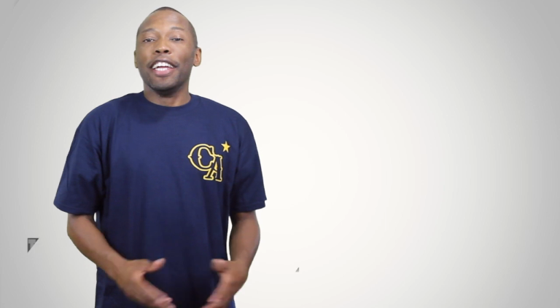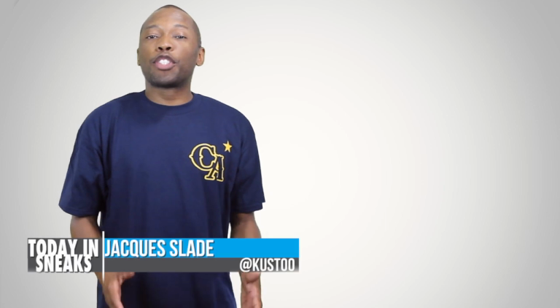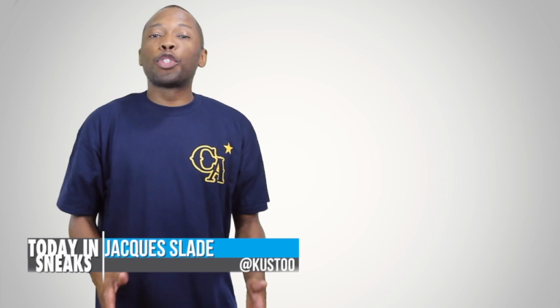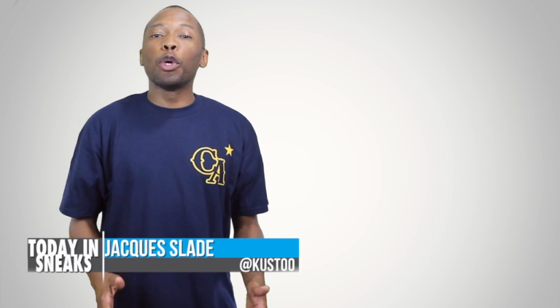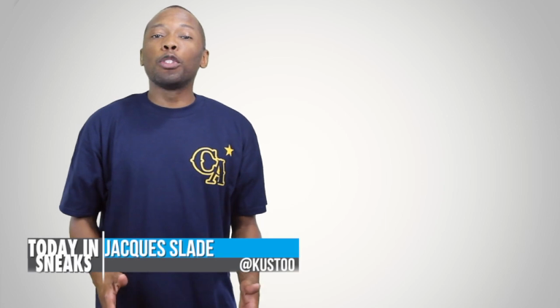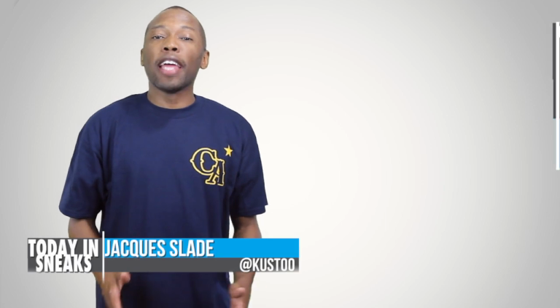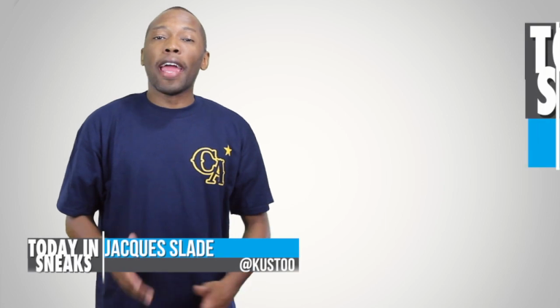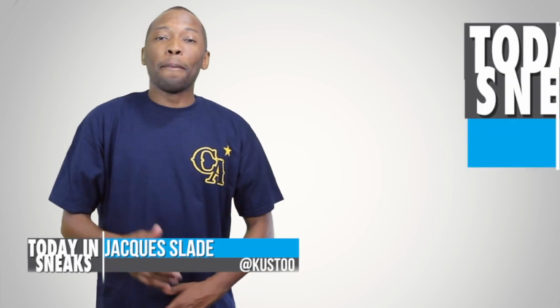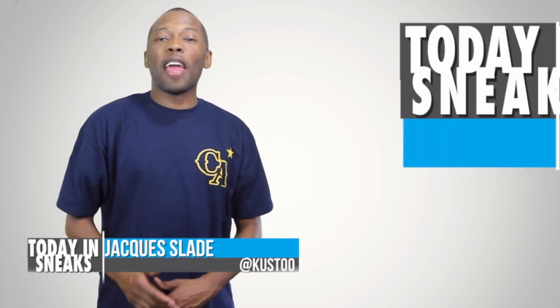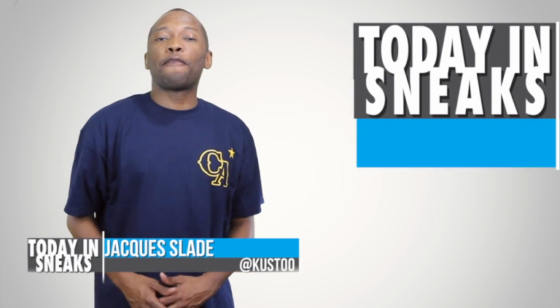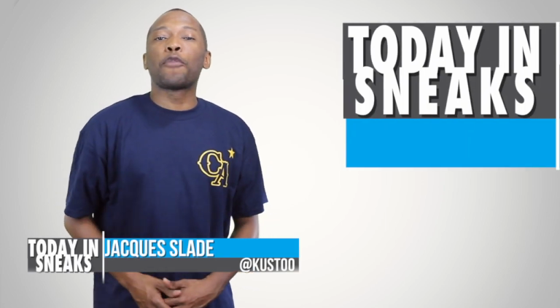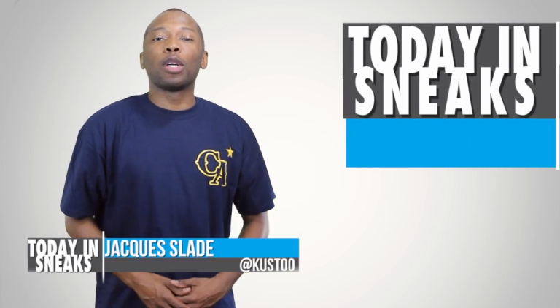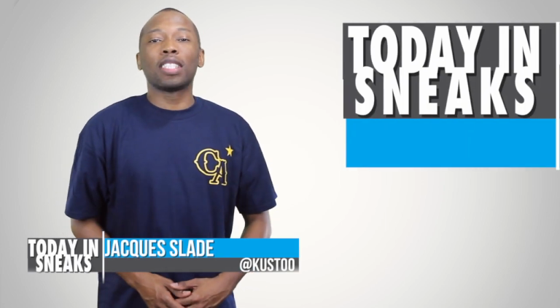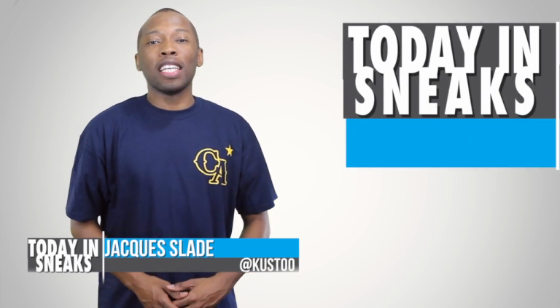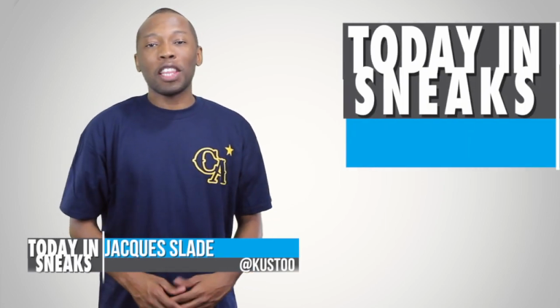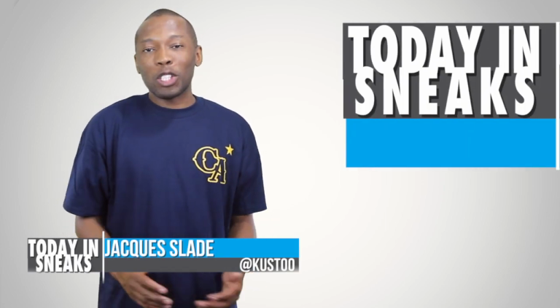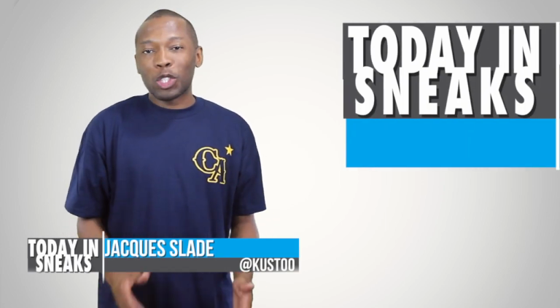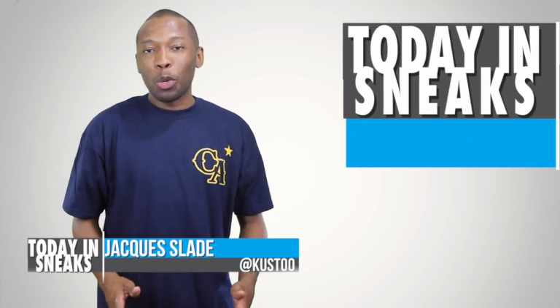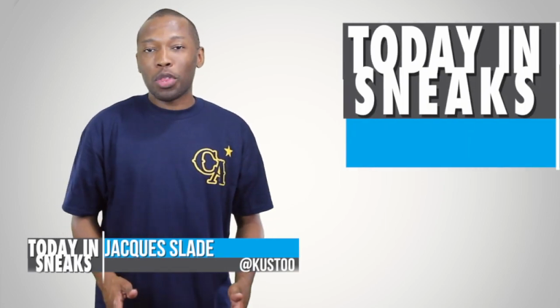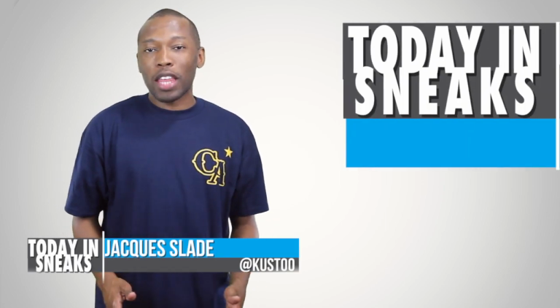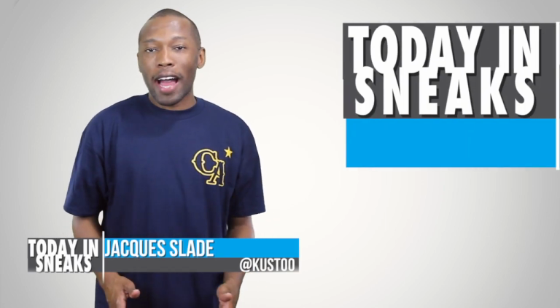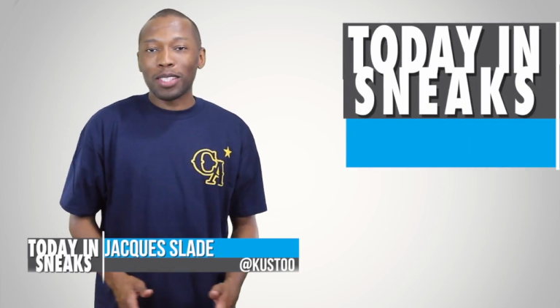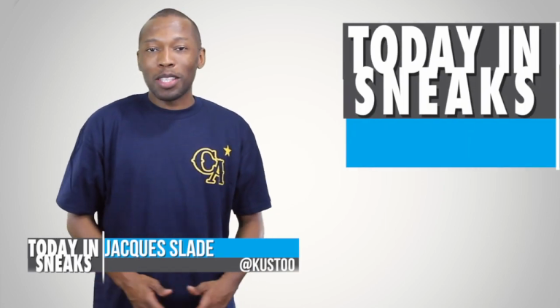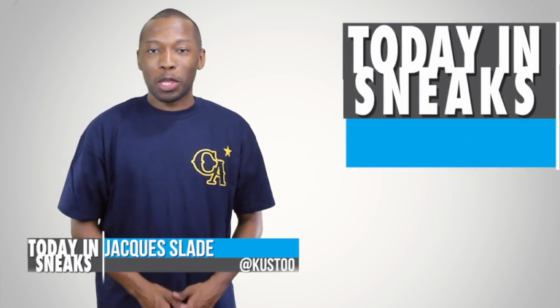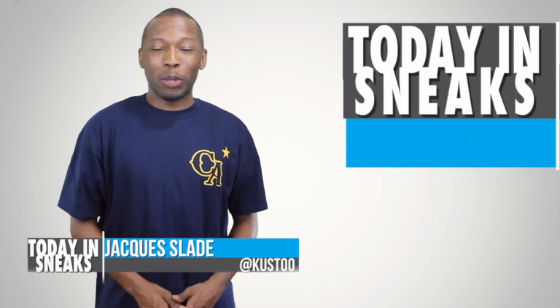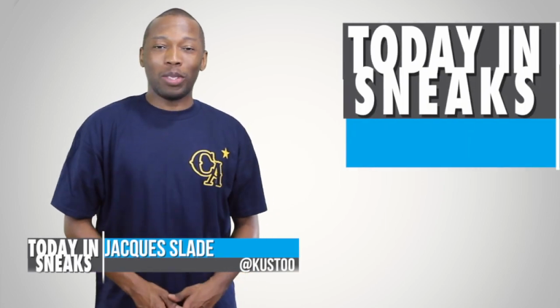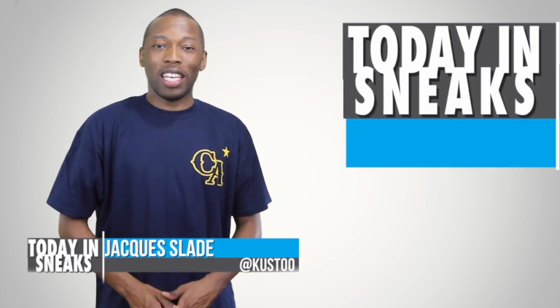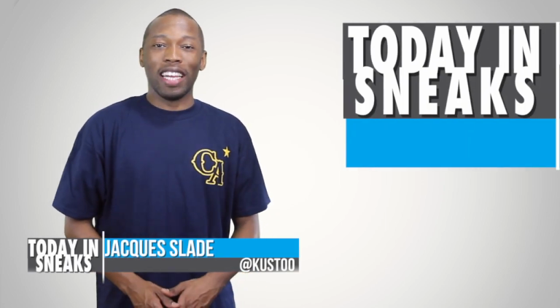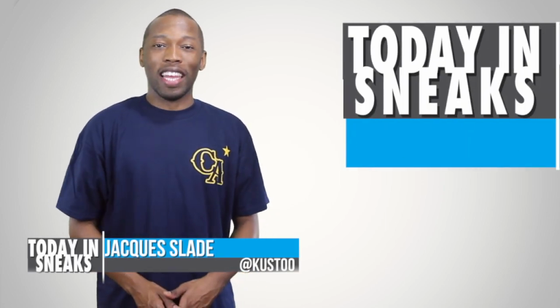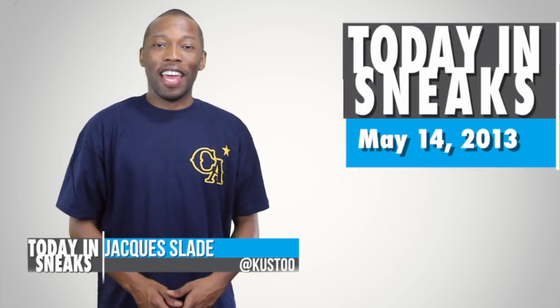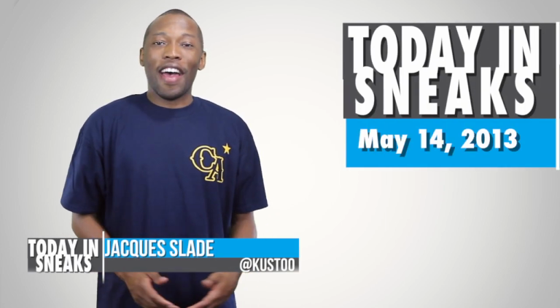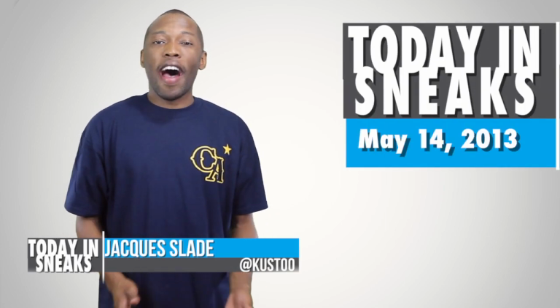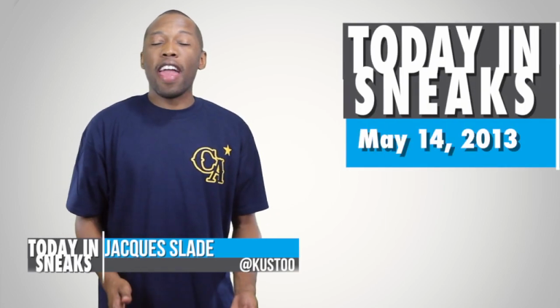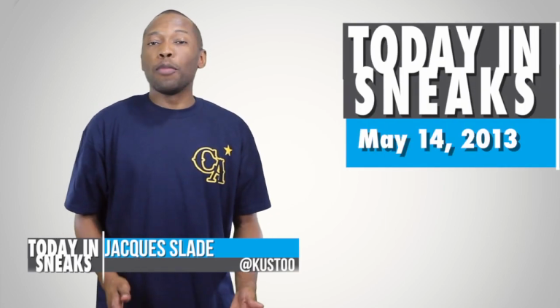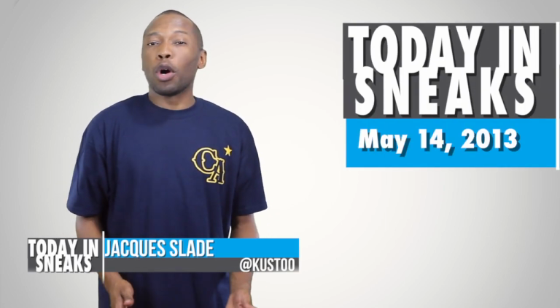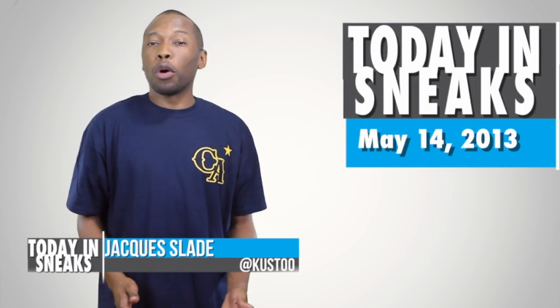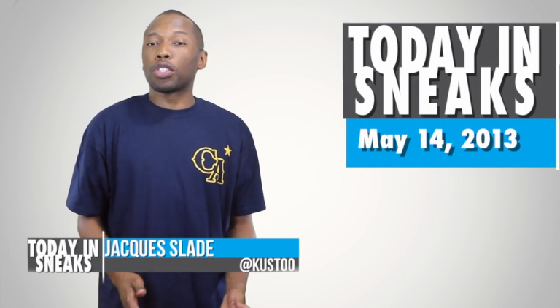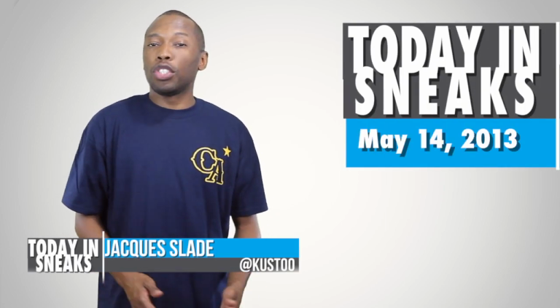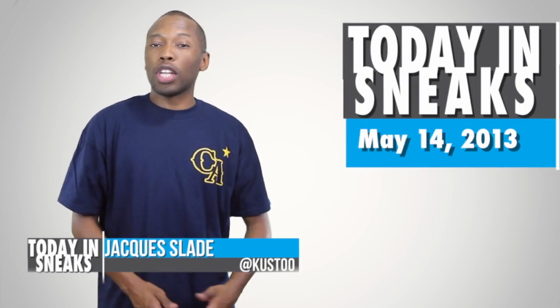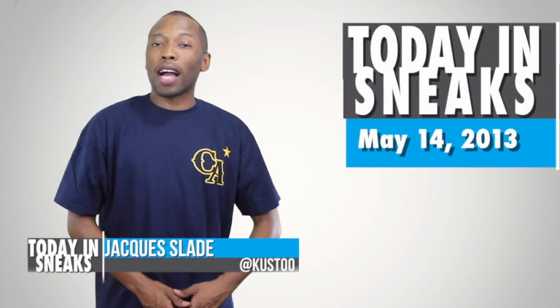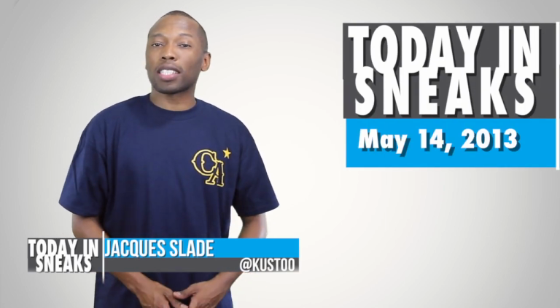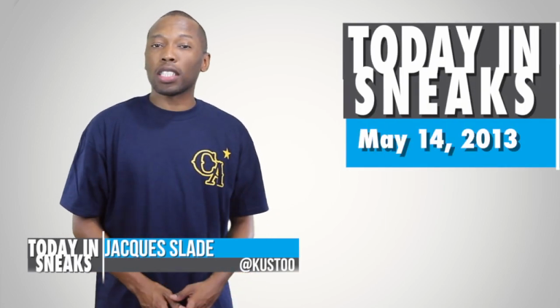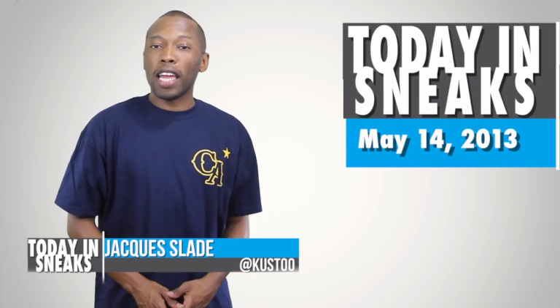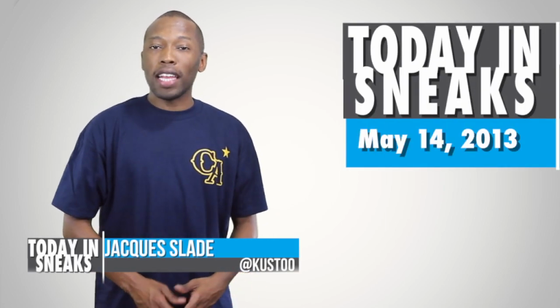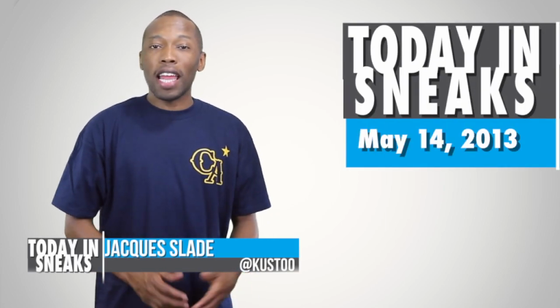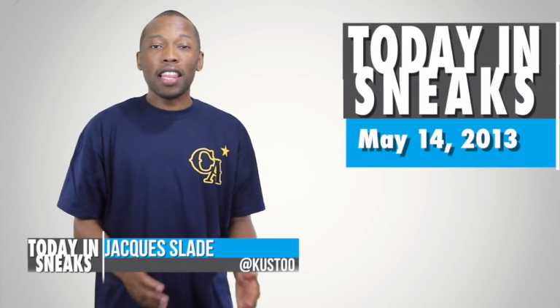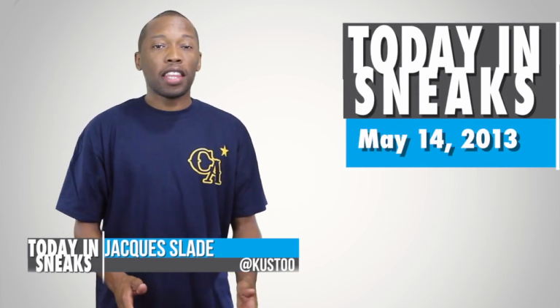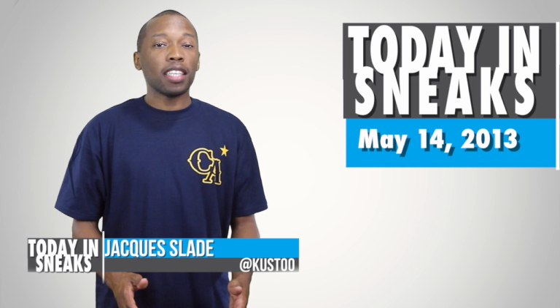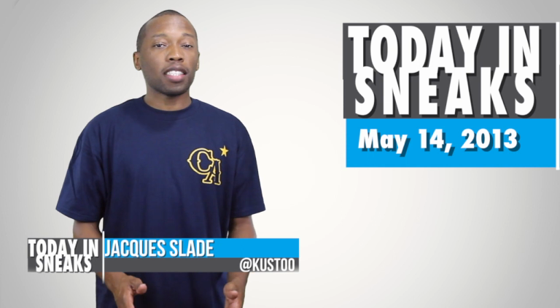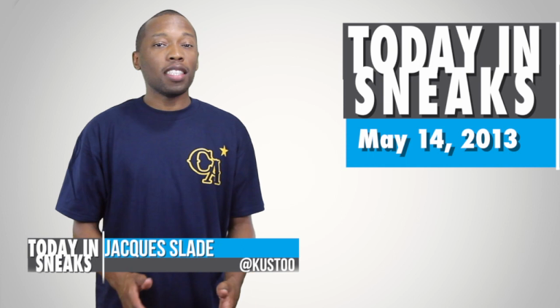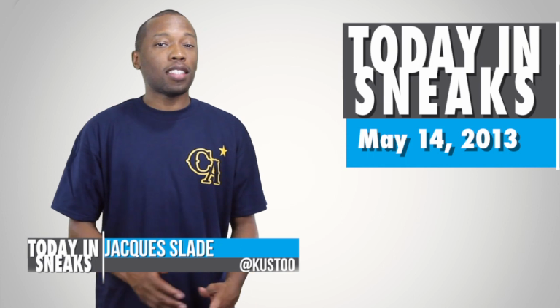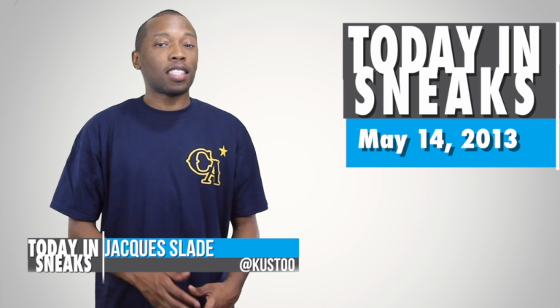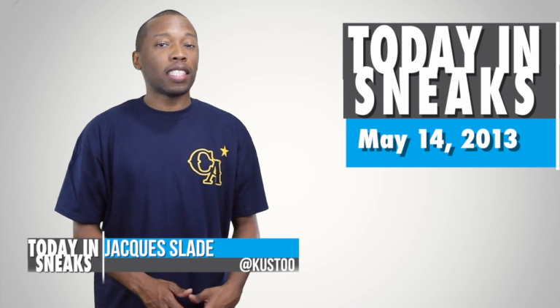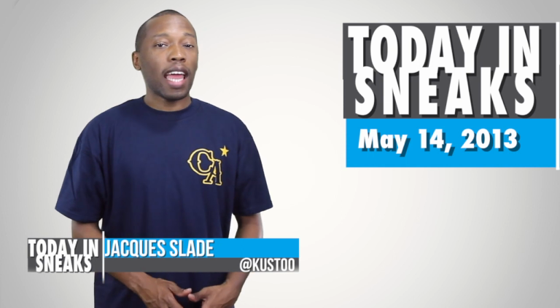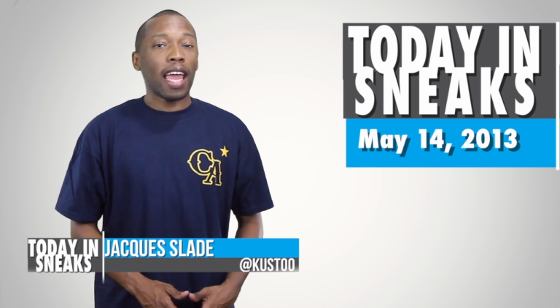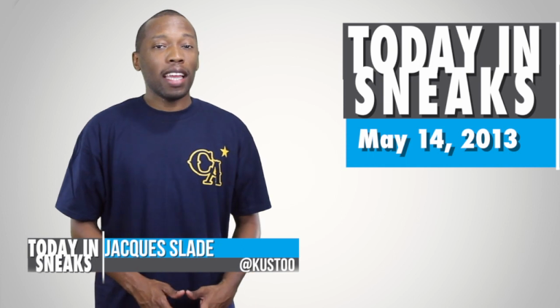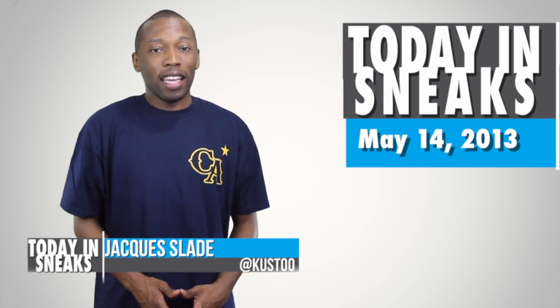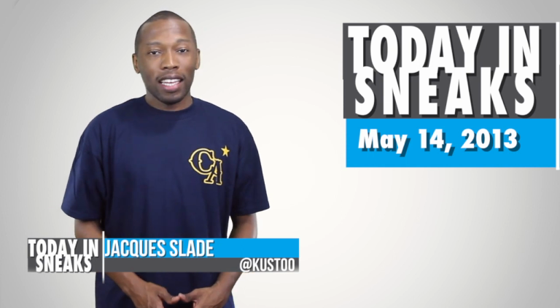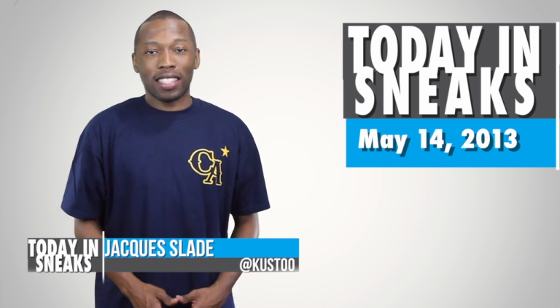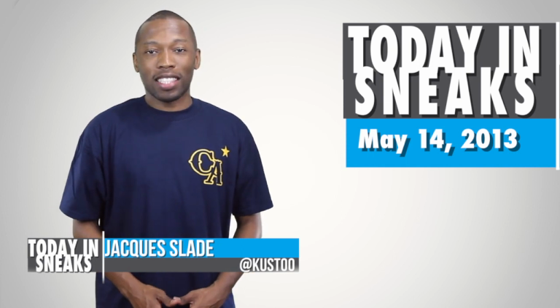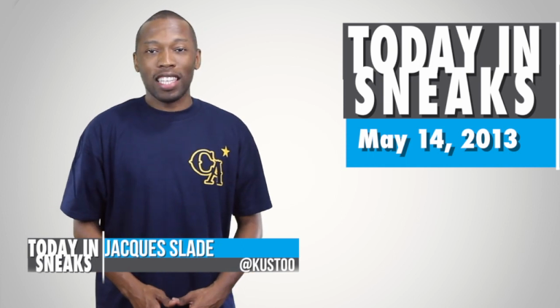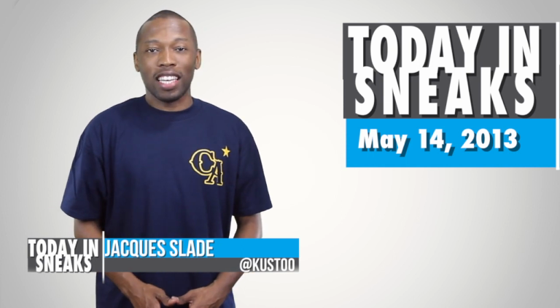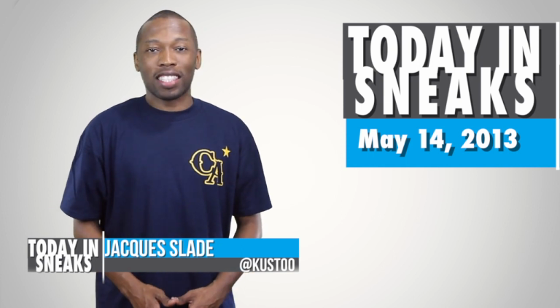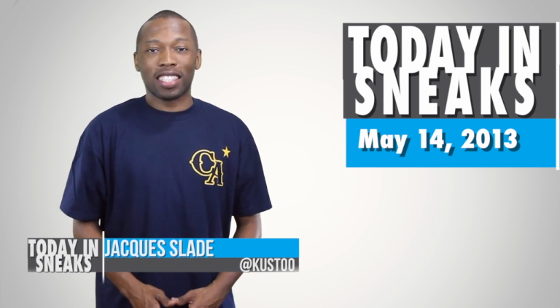It's Tuesday, May 14th, 2013. I am your host Jacques Slade and this is Today in Sneaks.